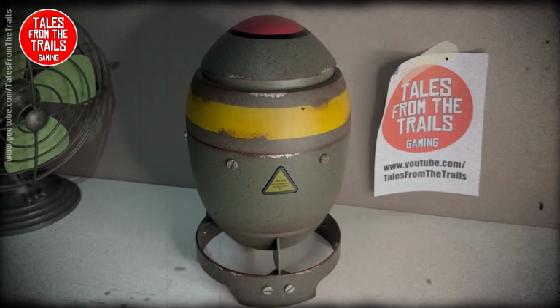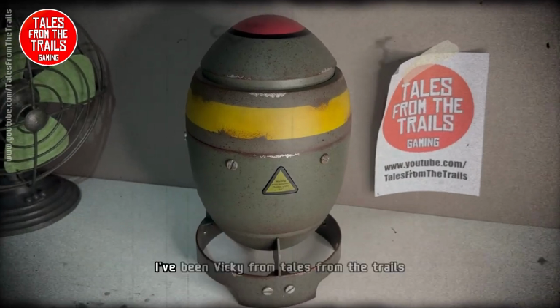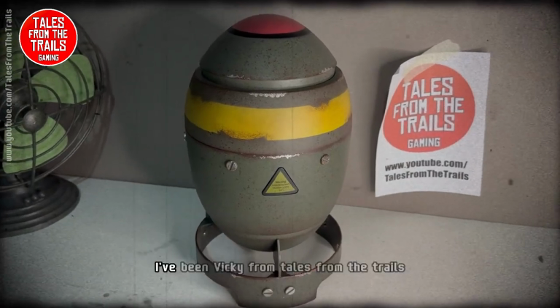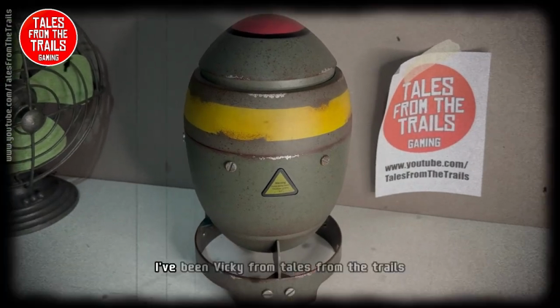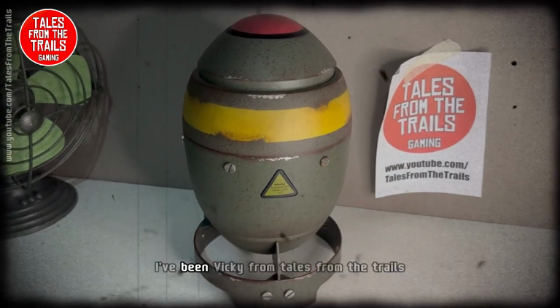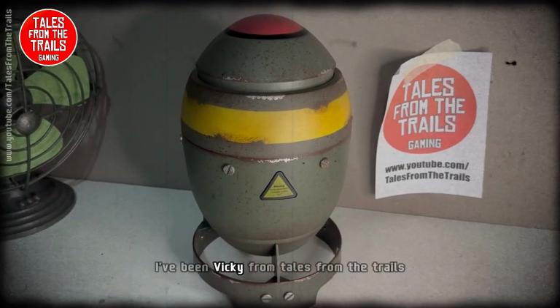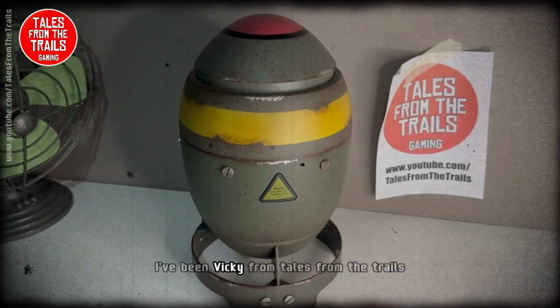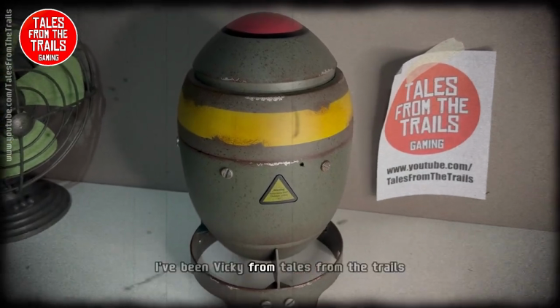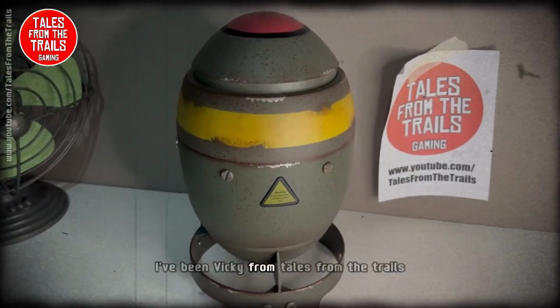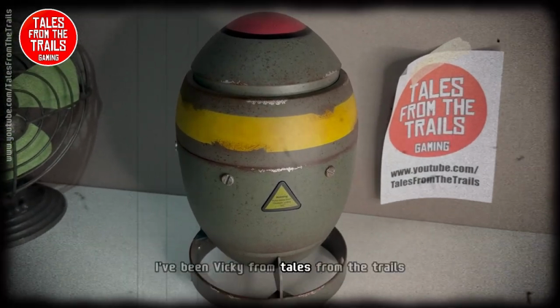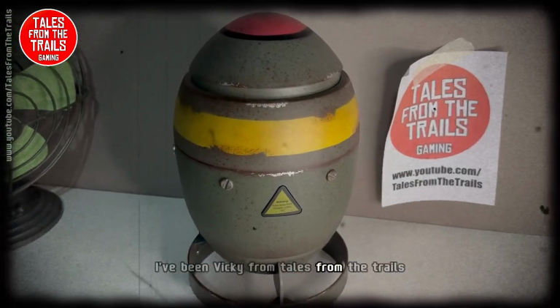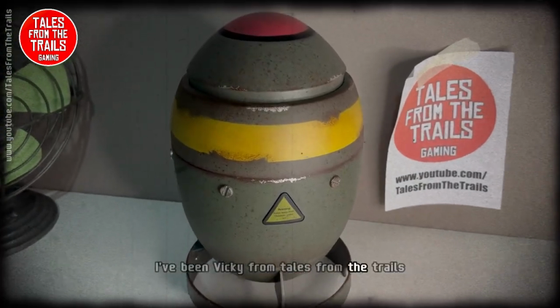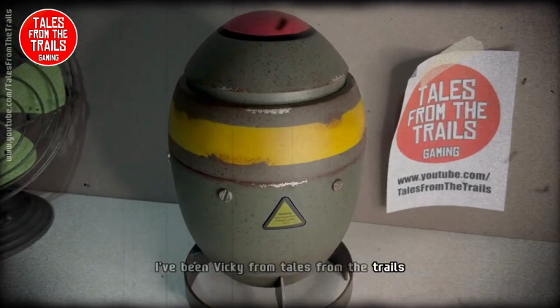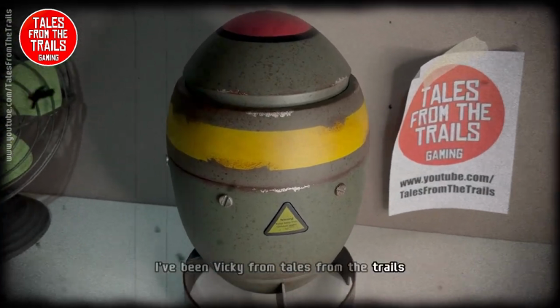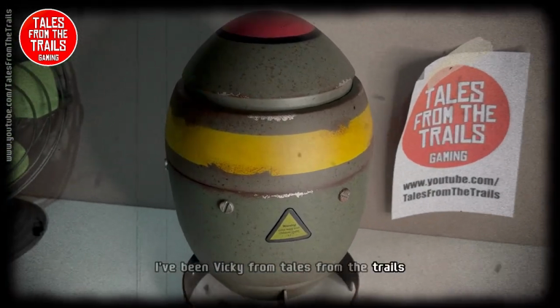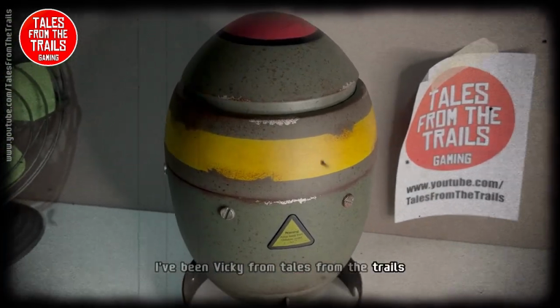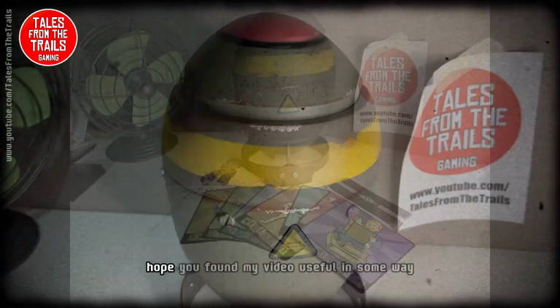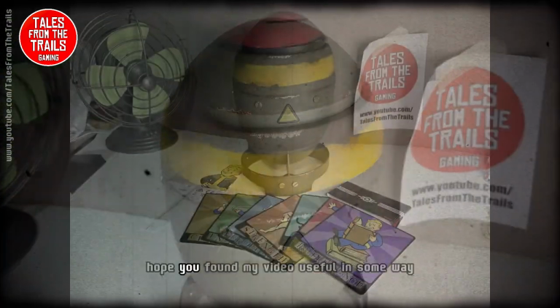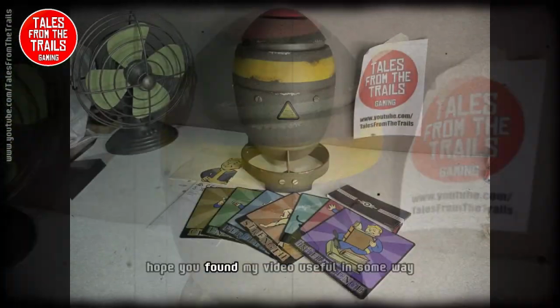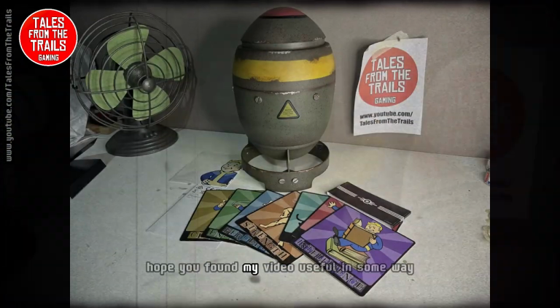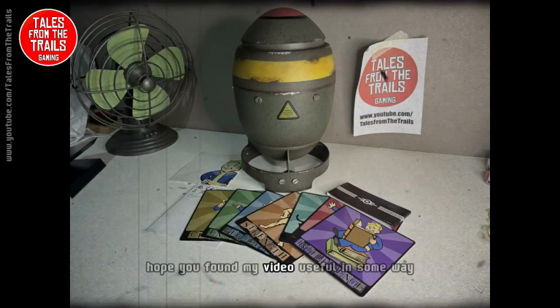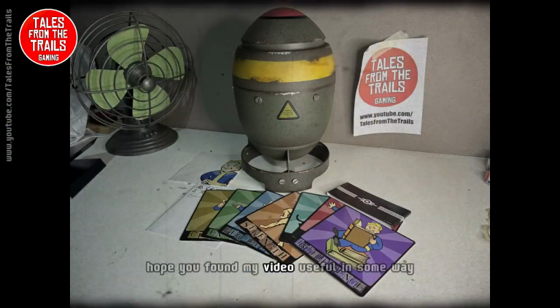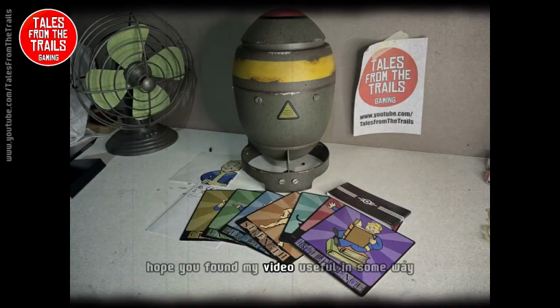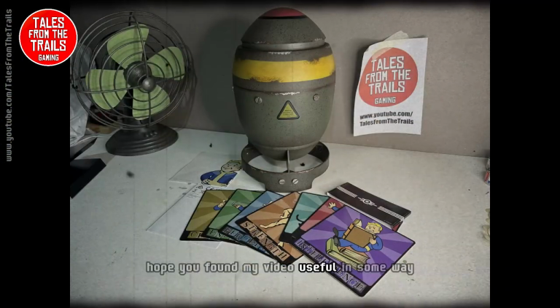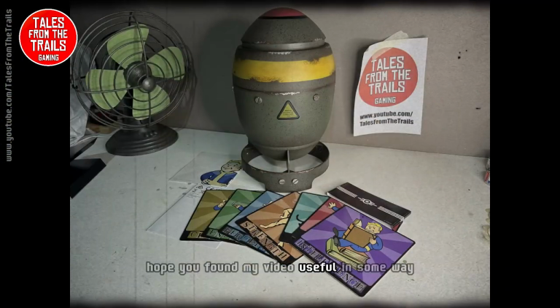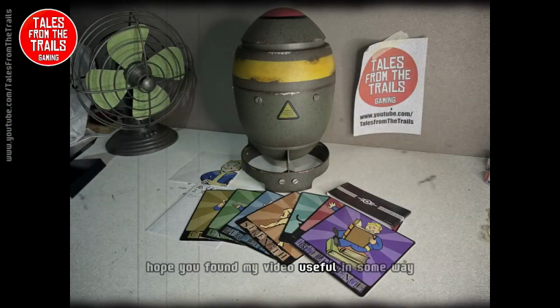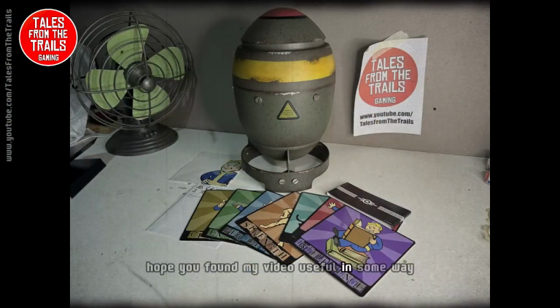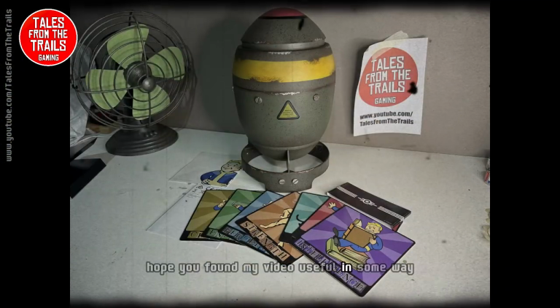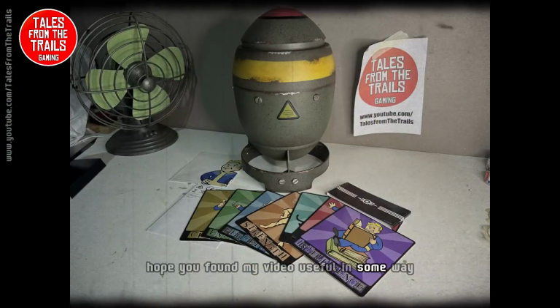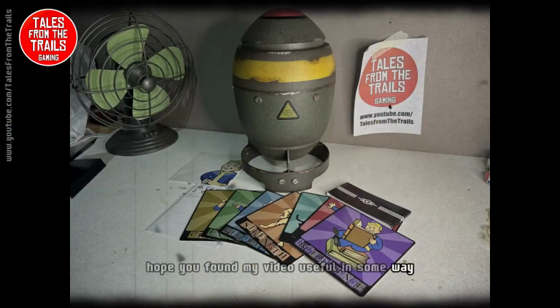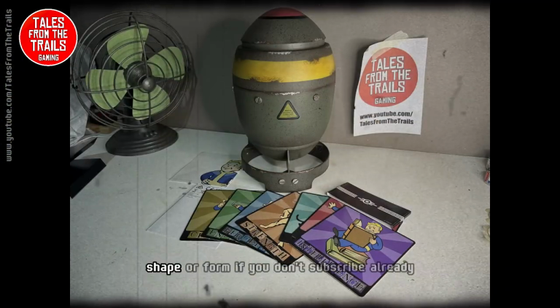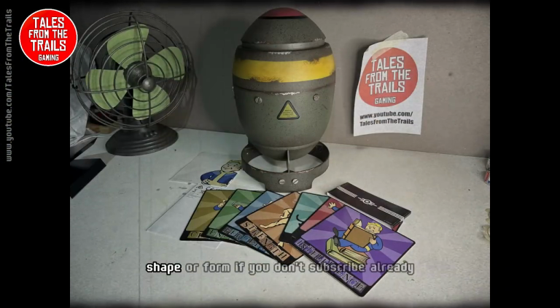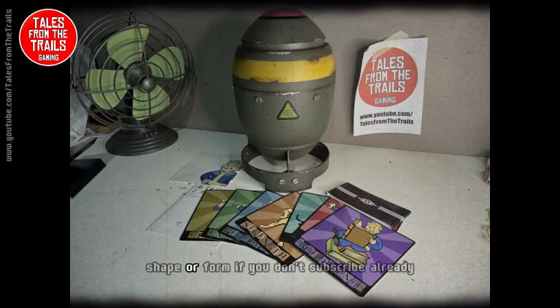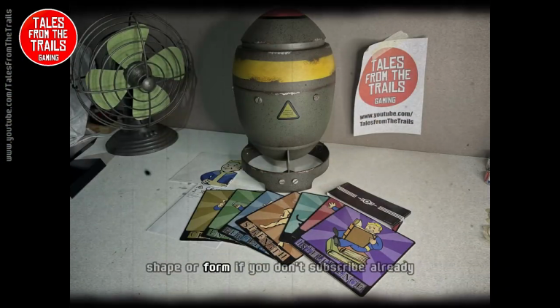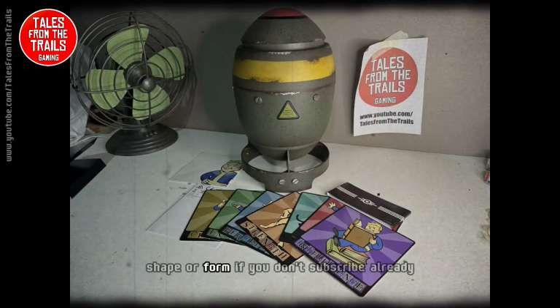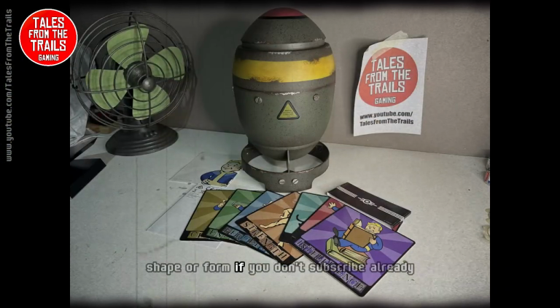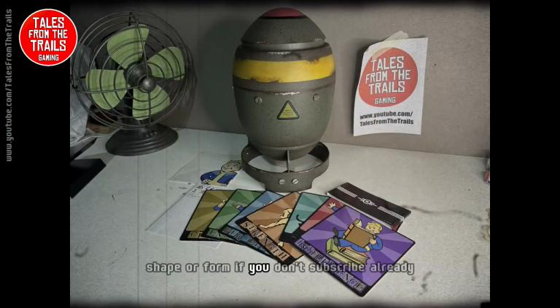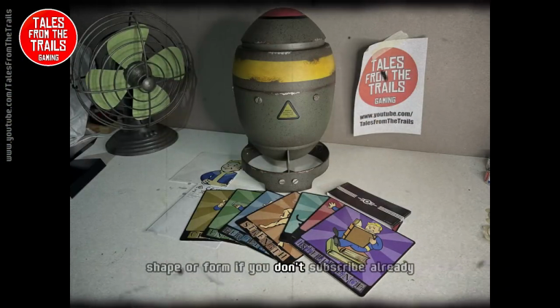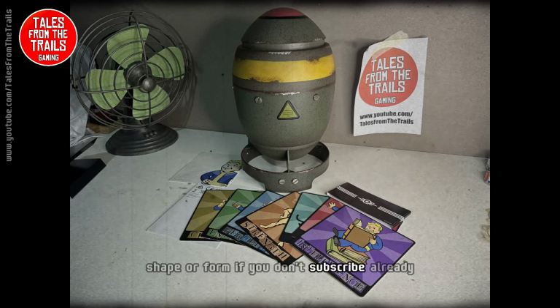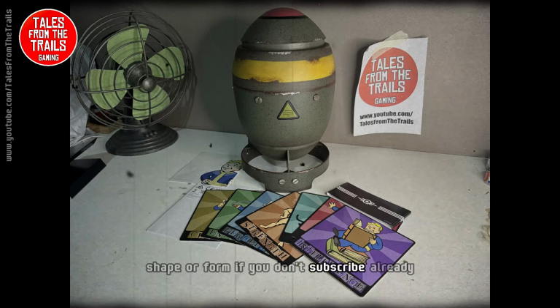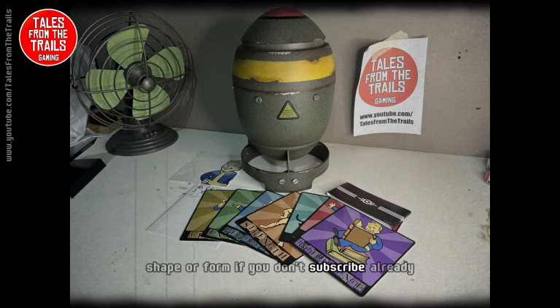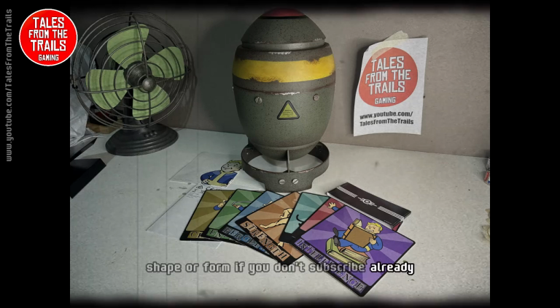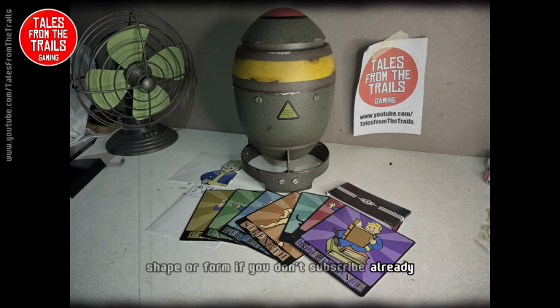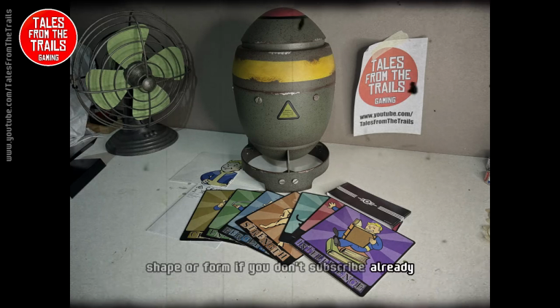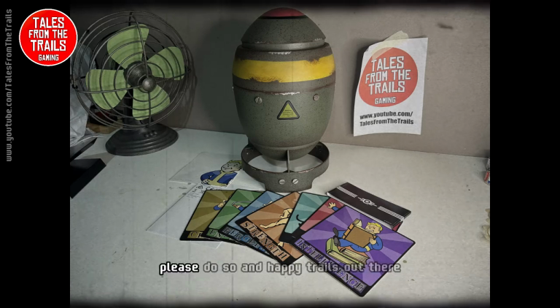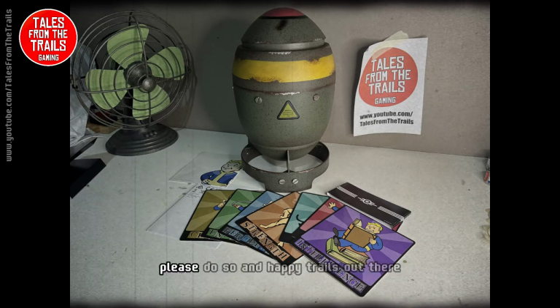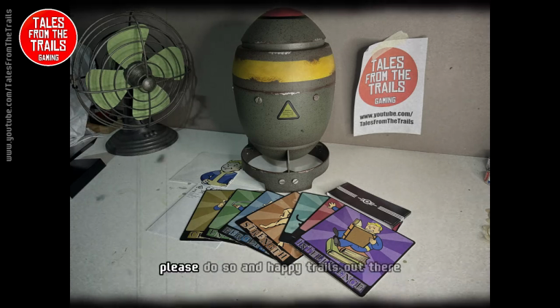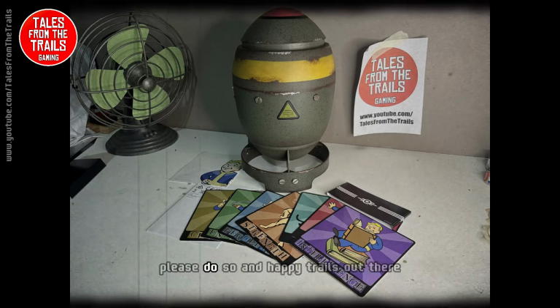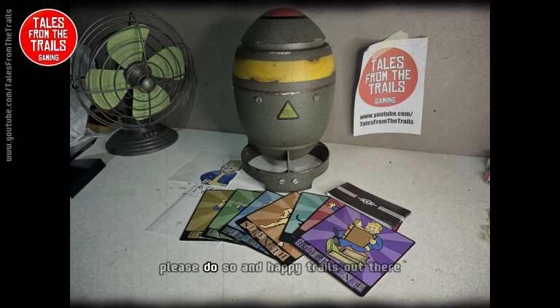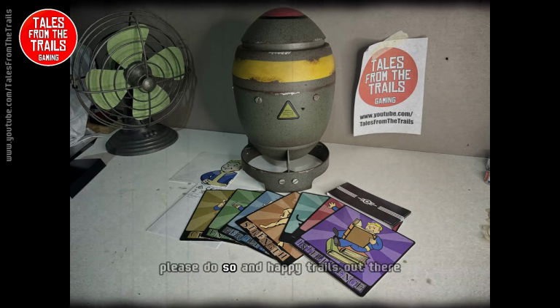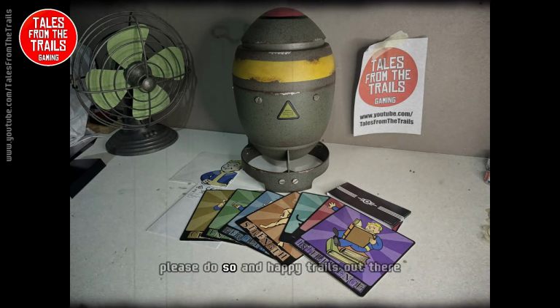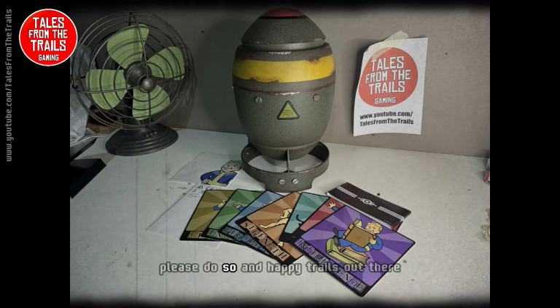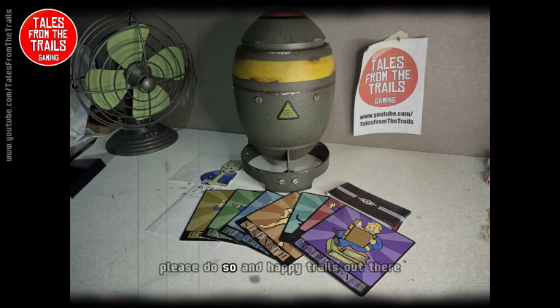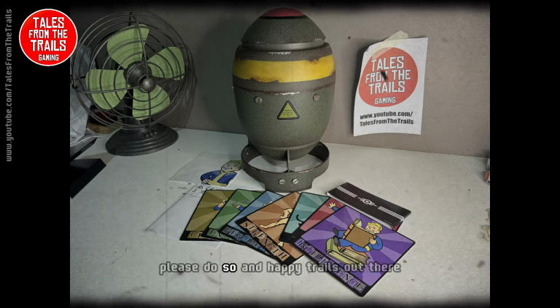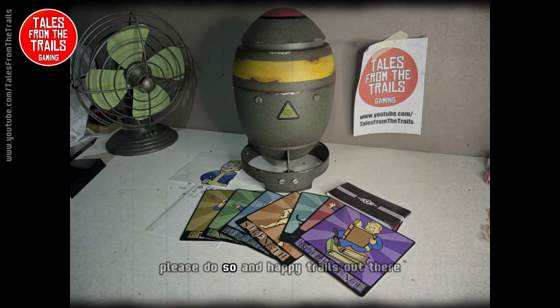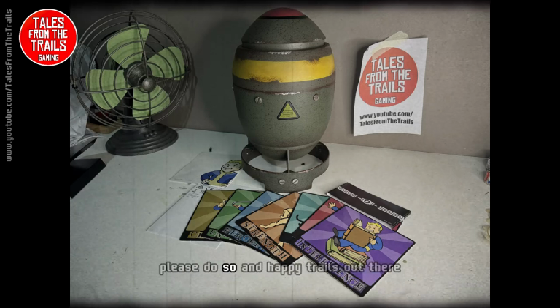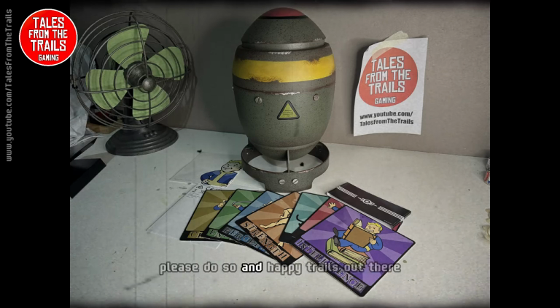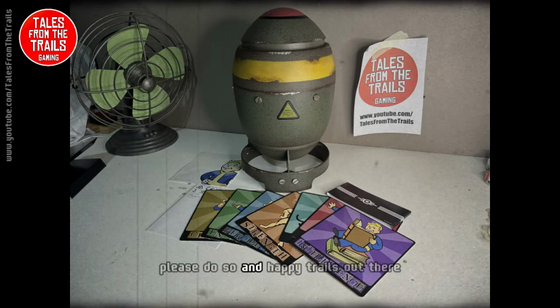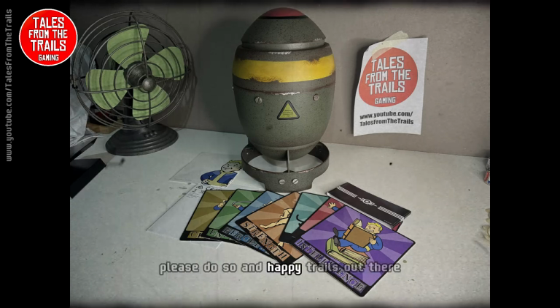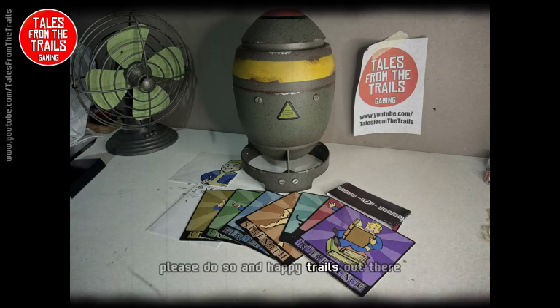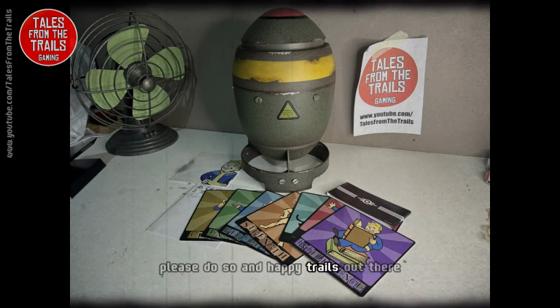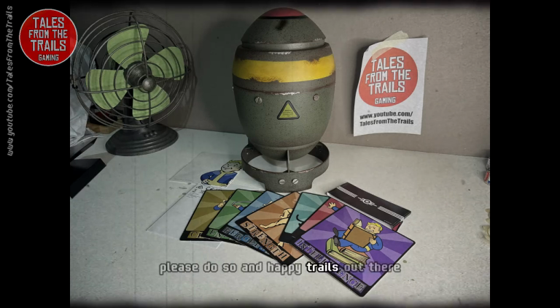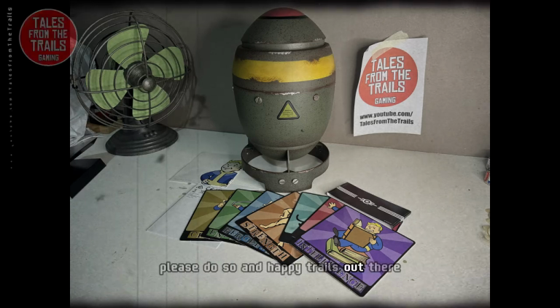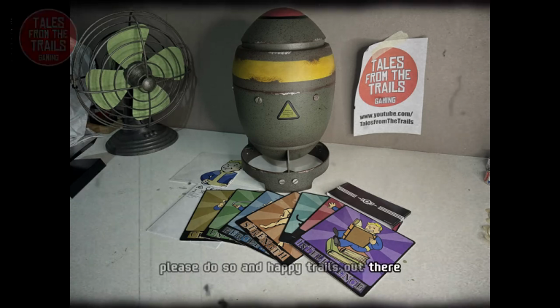I've been Vicky from Tales from the Trails — hope you found my video useful in some way, shape or form. If you don't subscribe already, please do so, and happy trails out there.